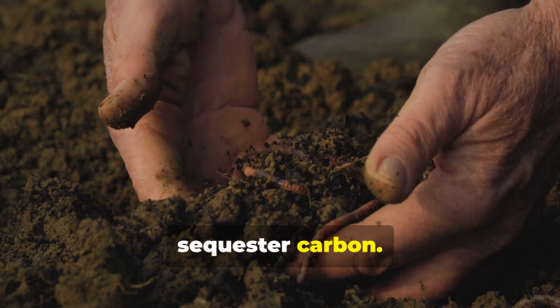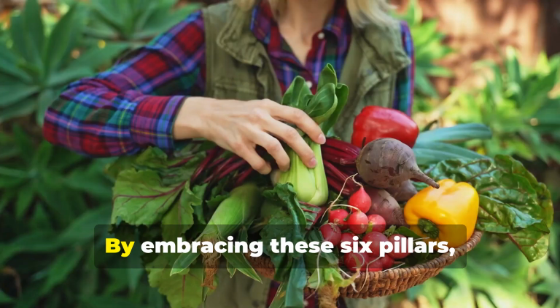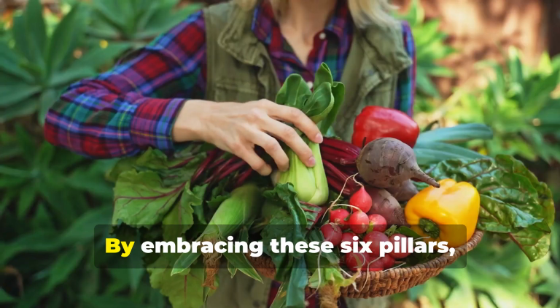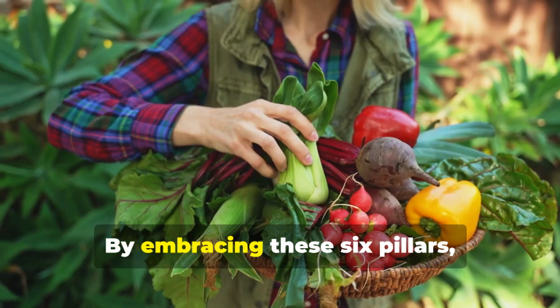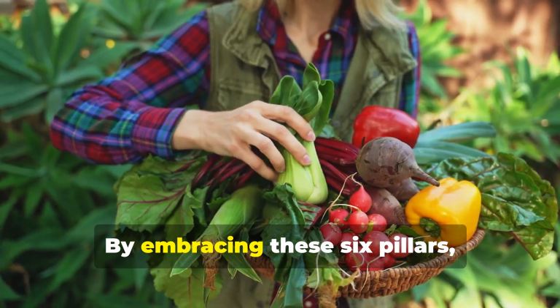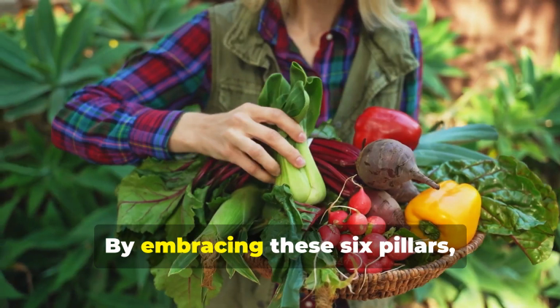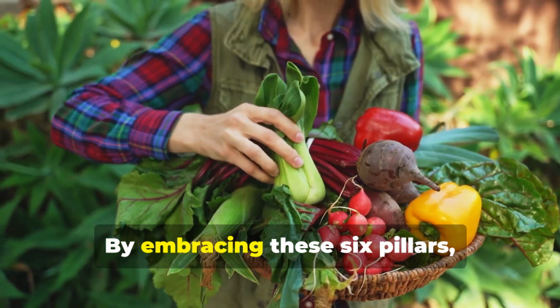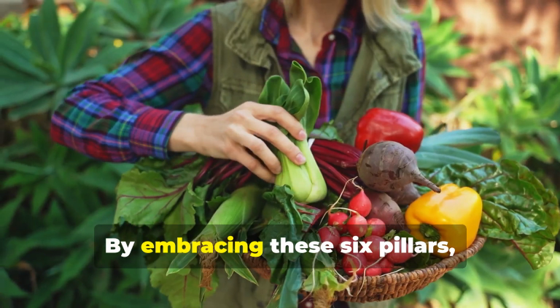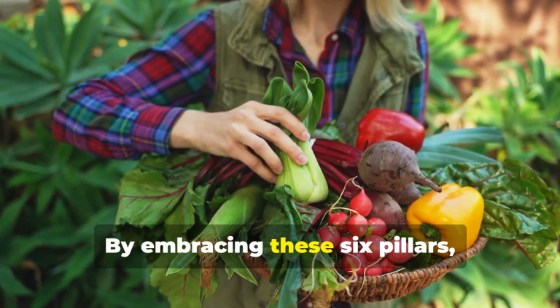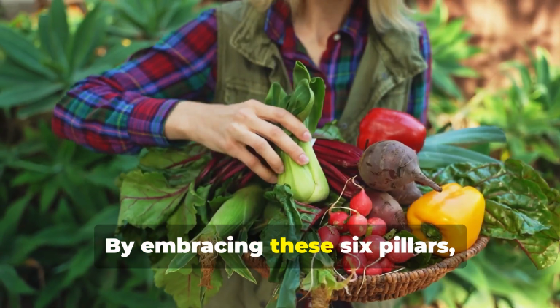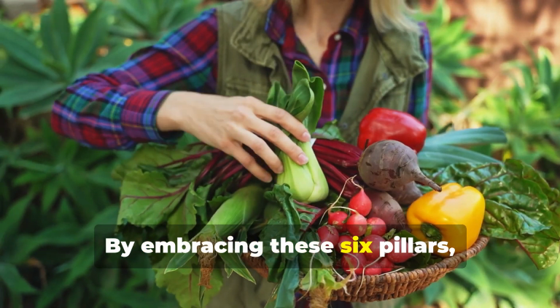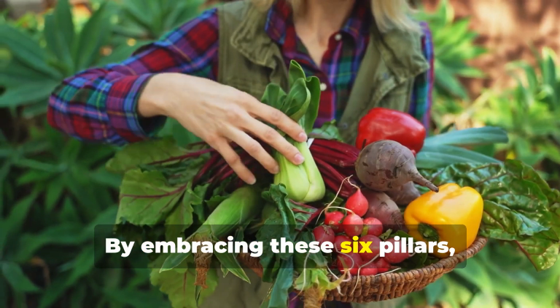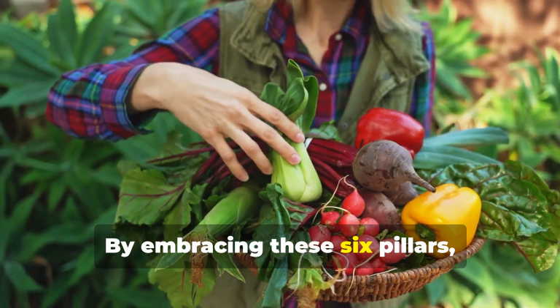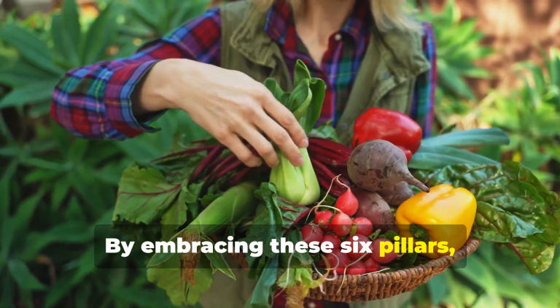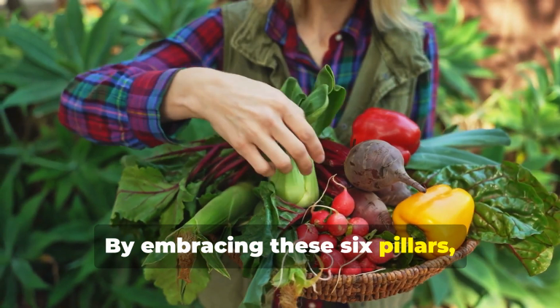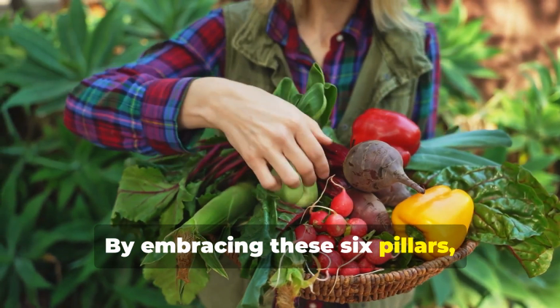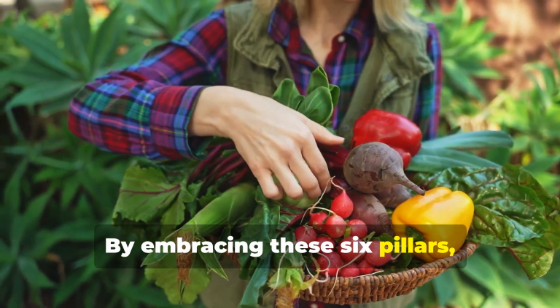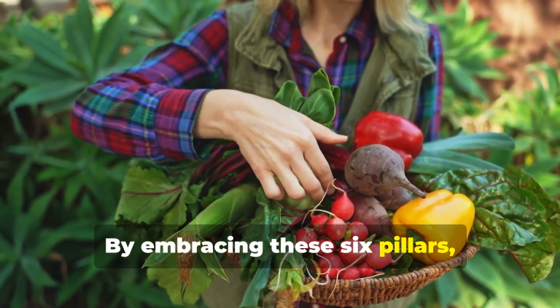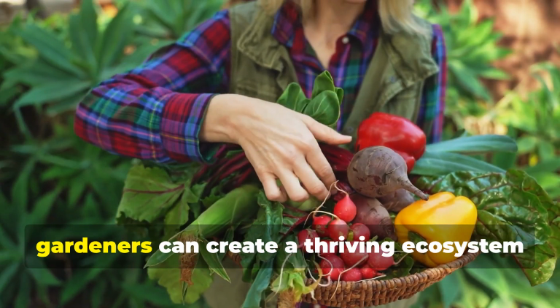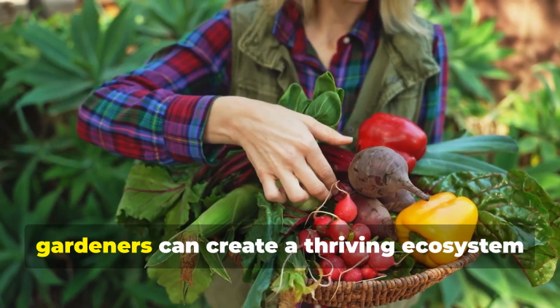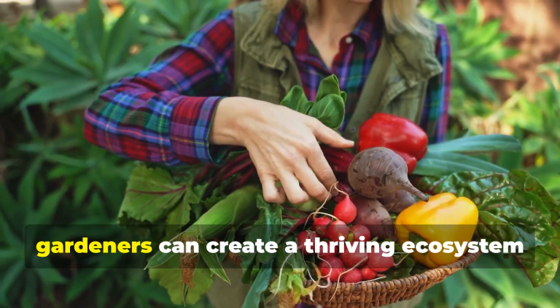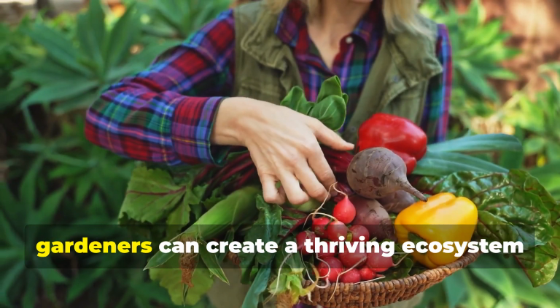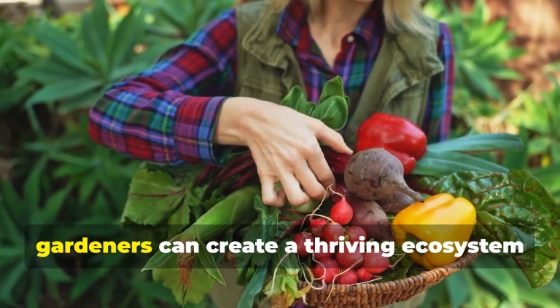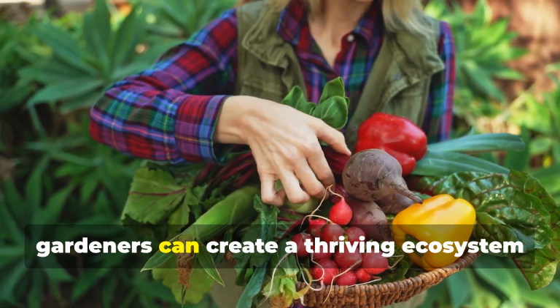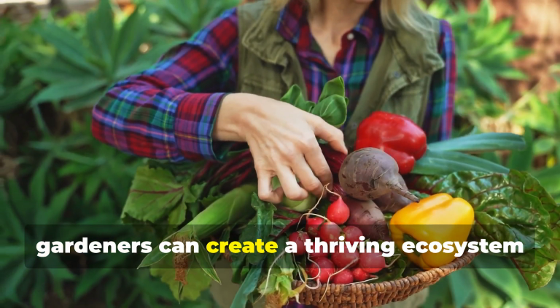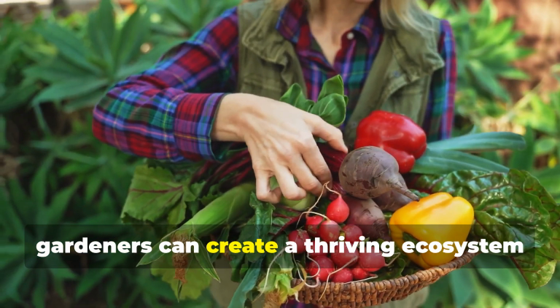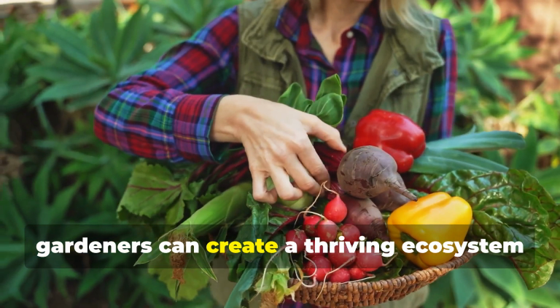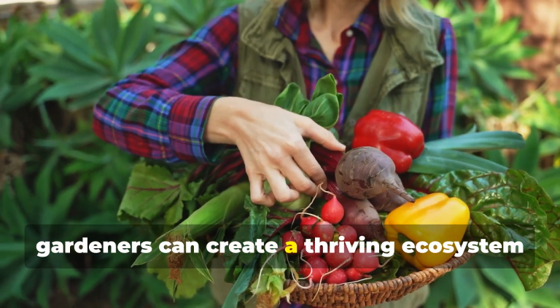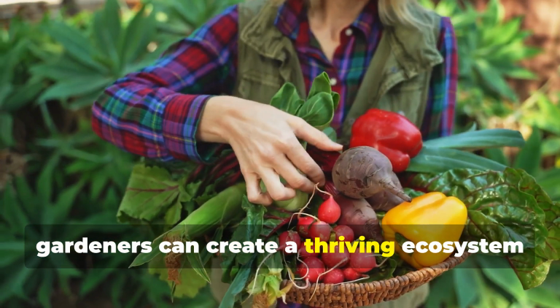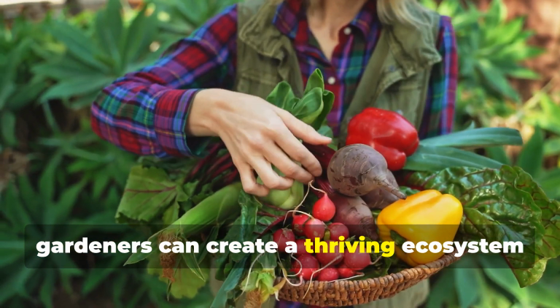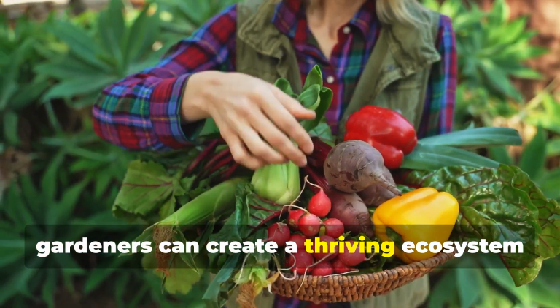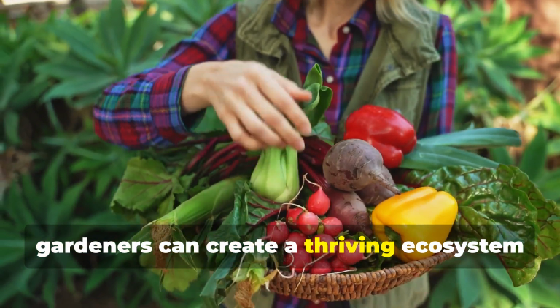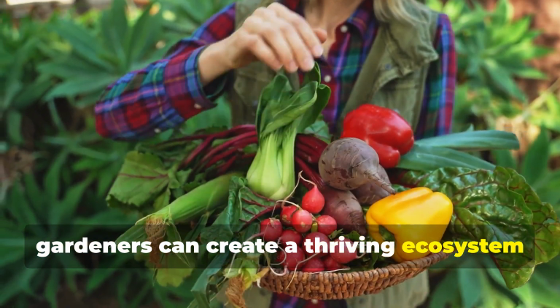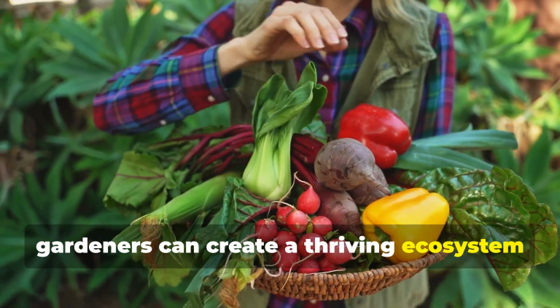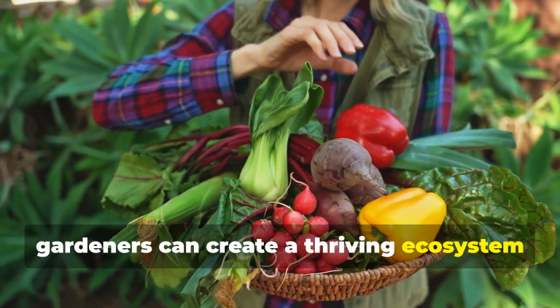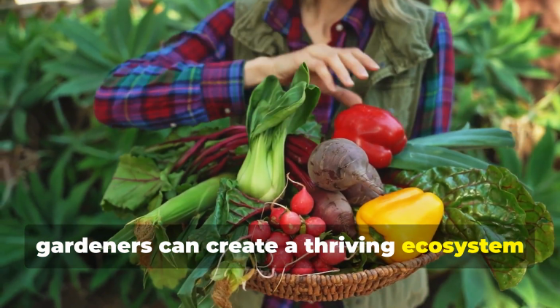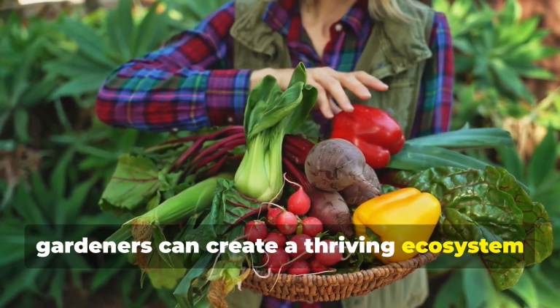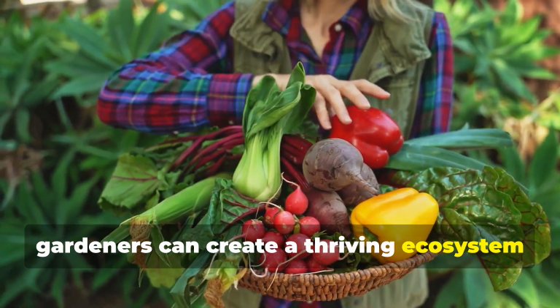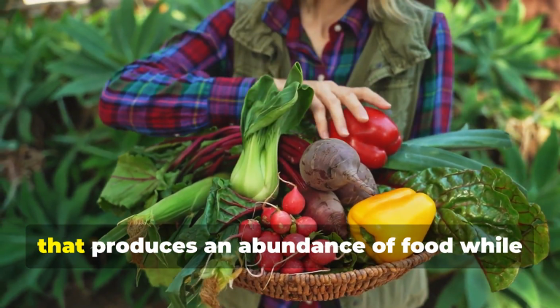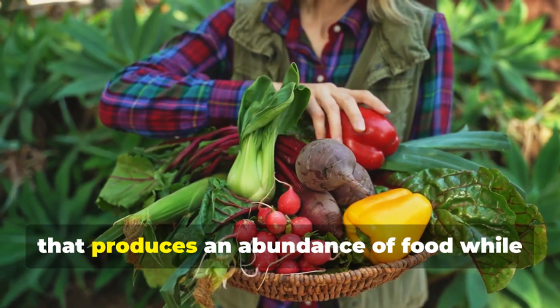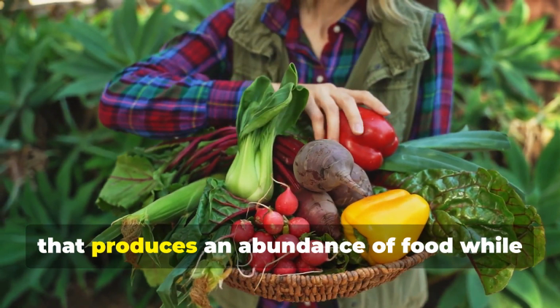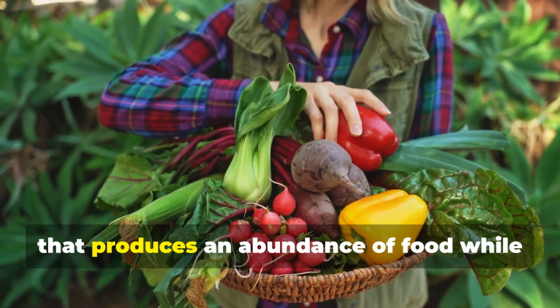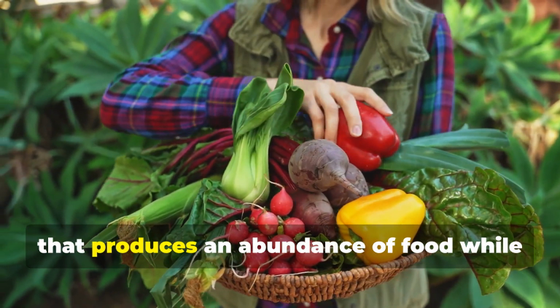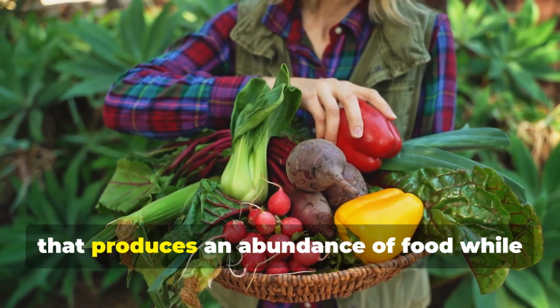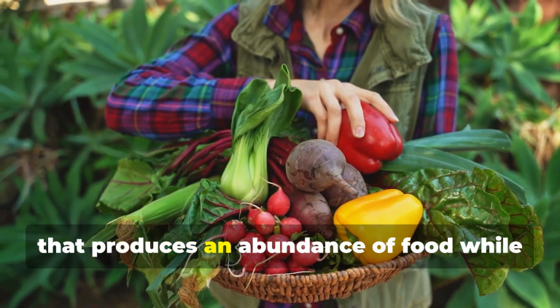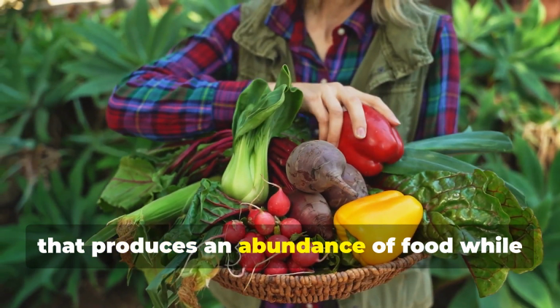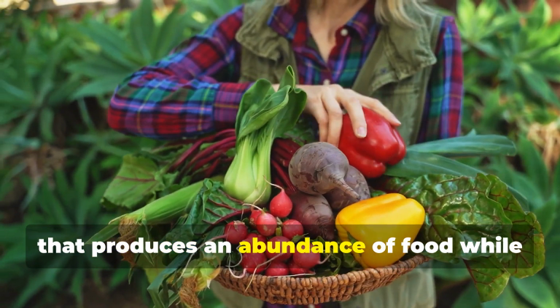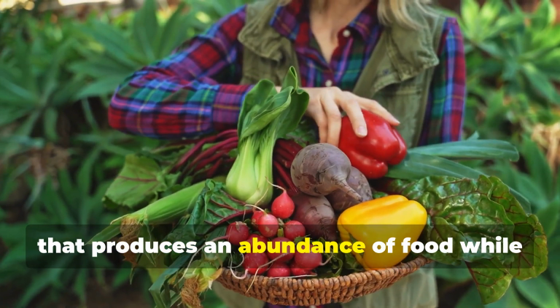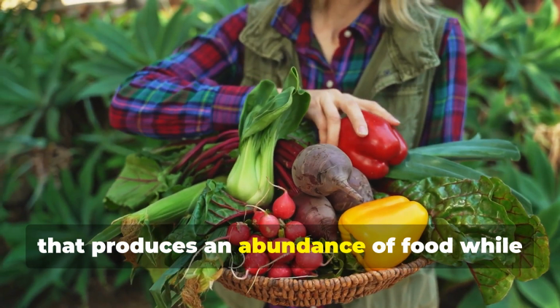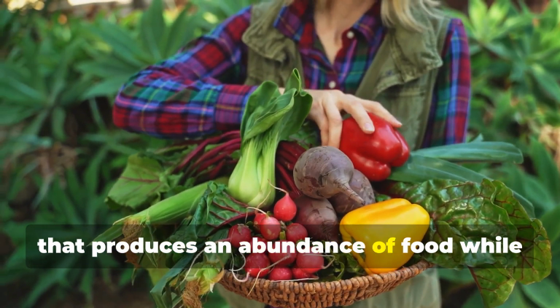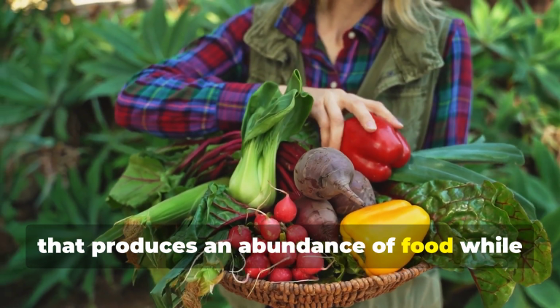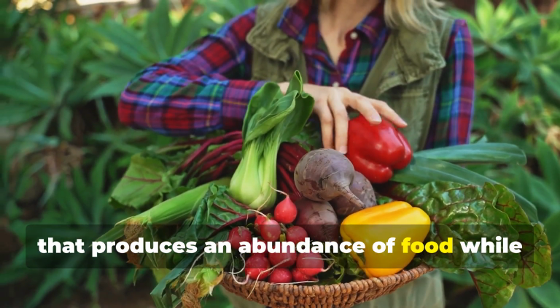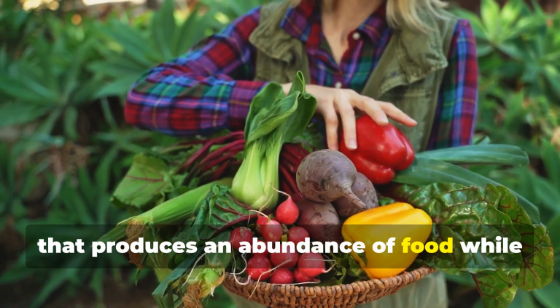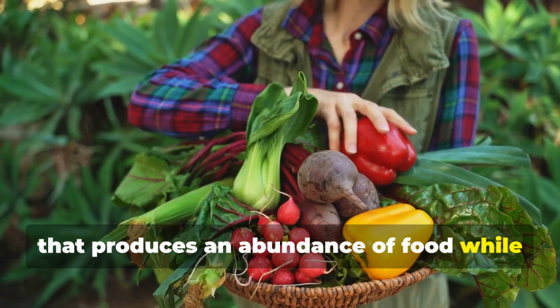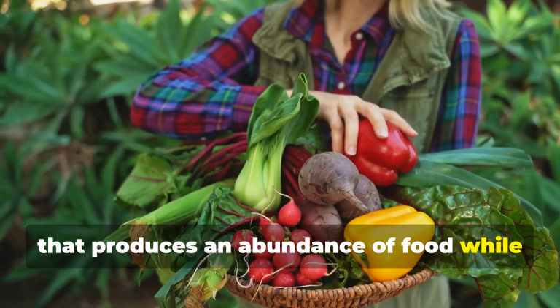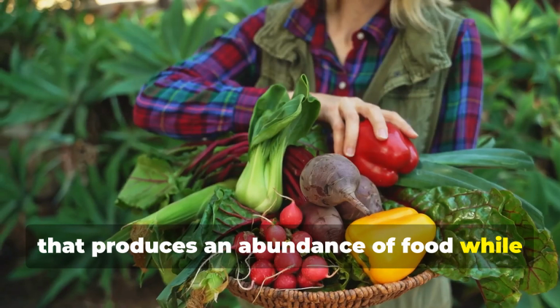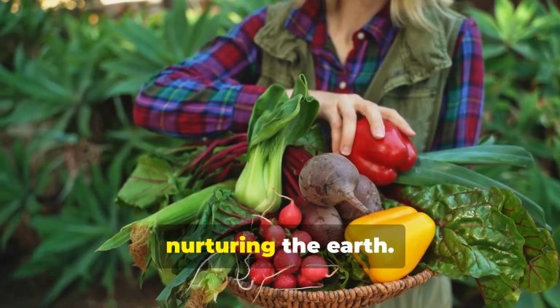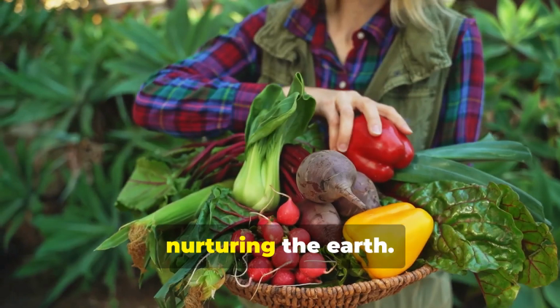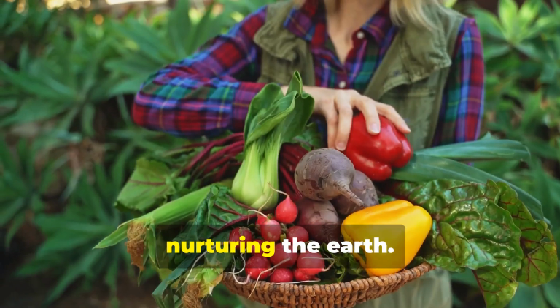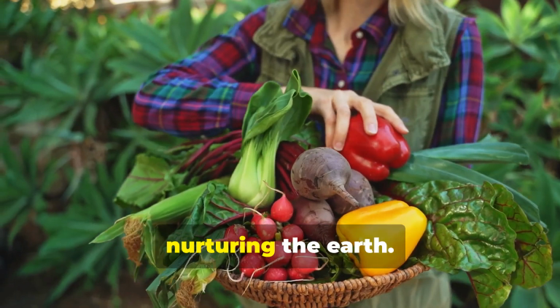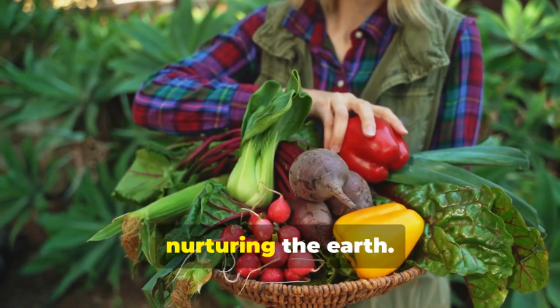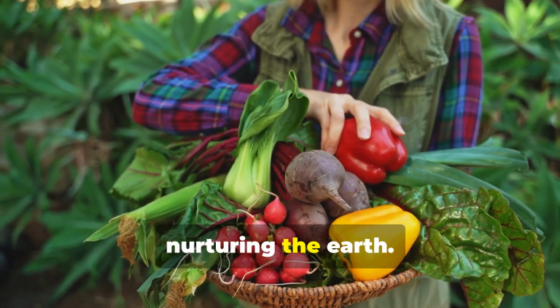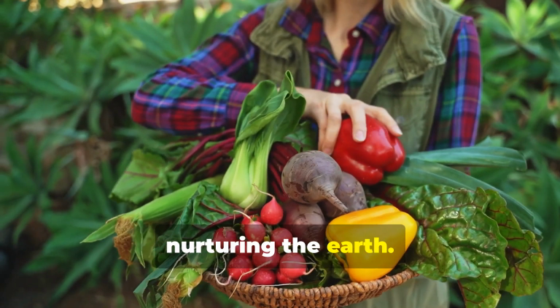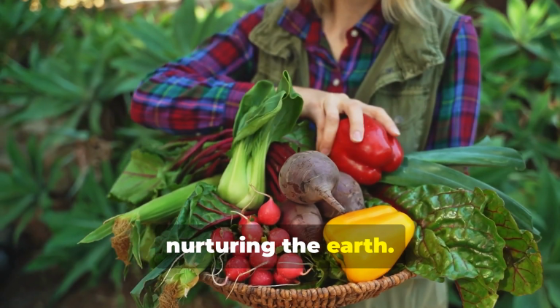By embracing these six pillars, gardeners can create a thriving ecosystem that produces an abundance of food while nurturing the earth.